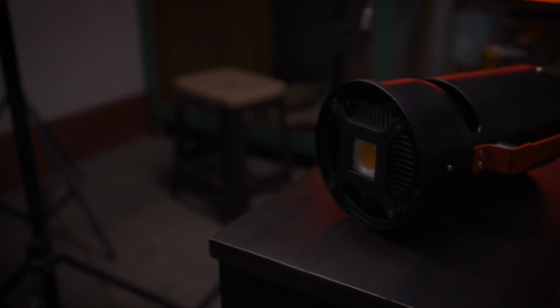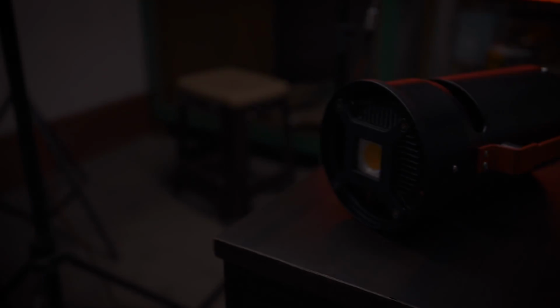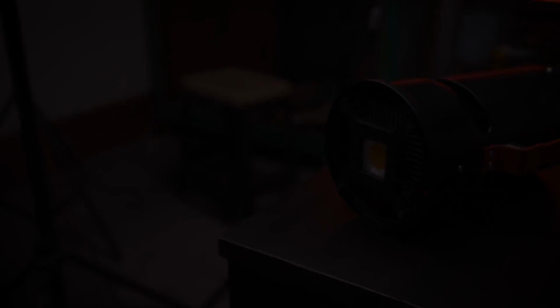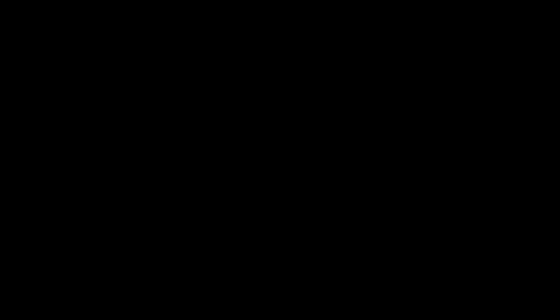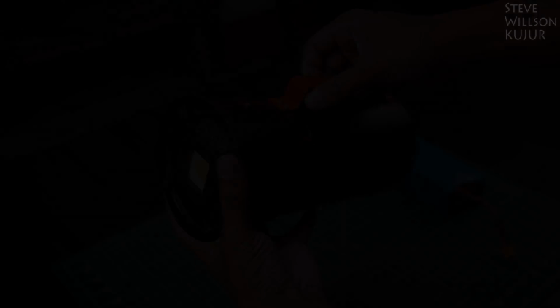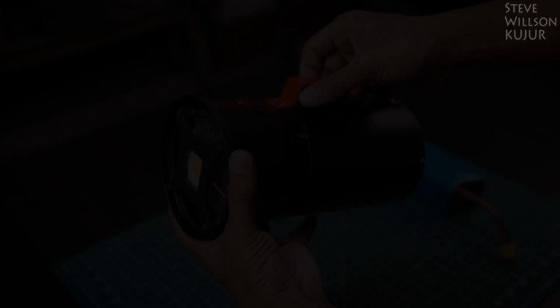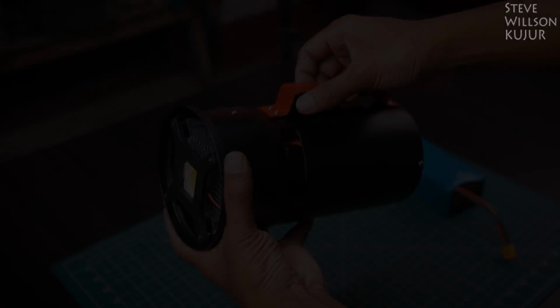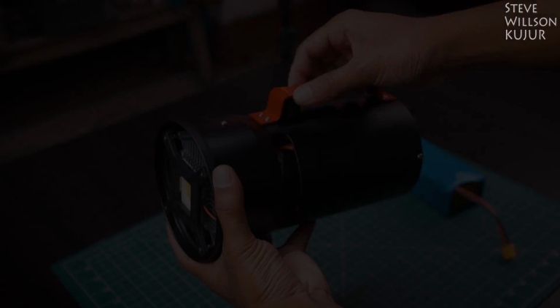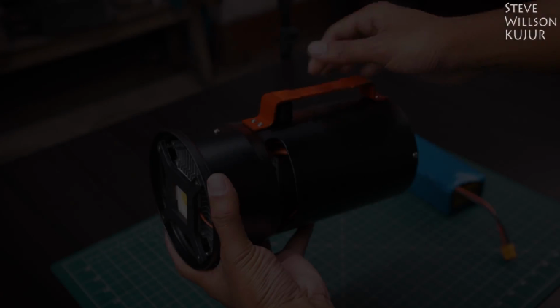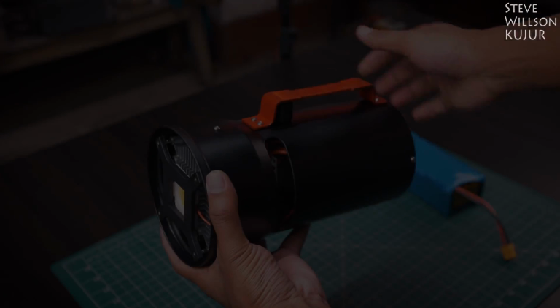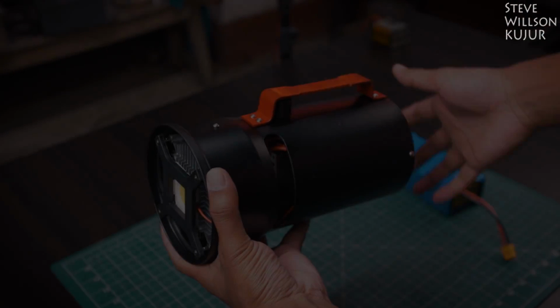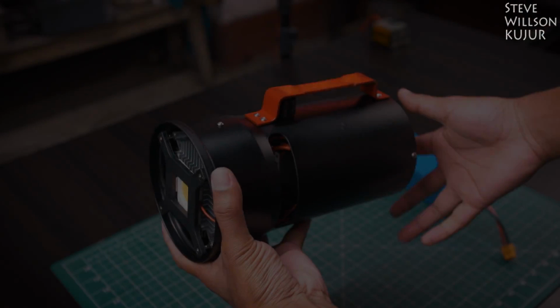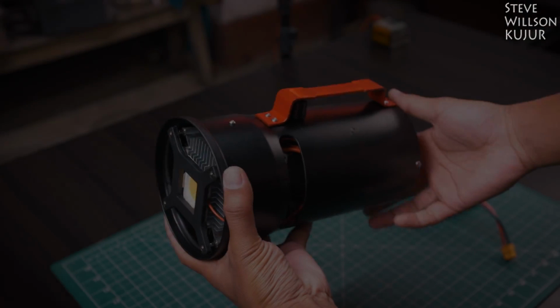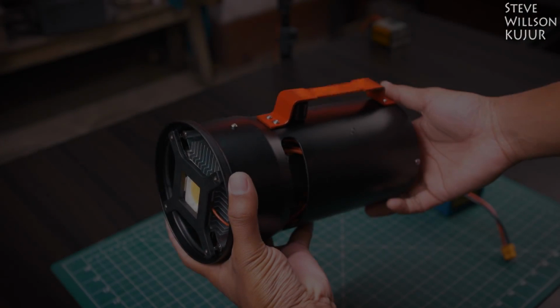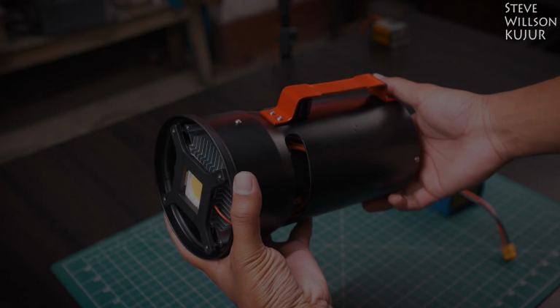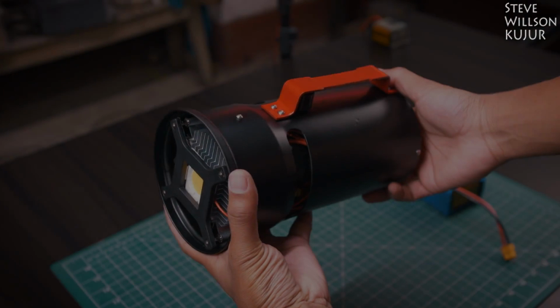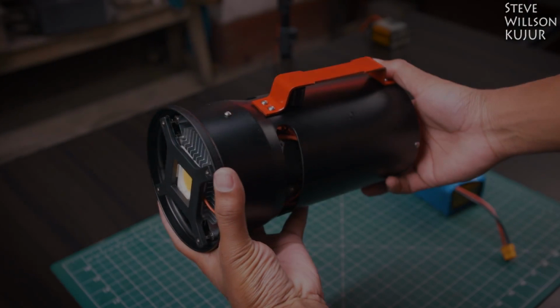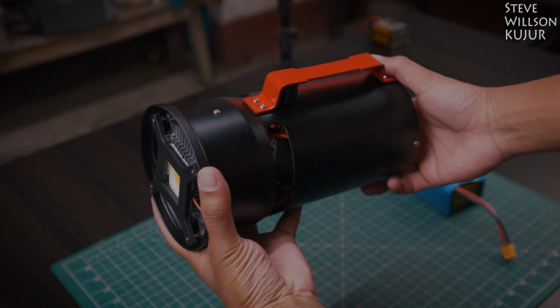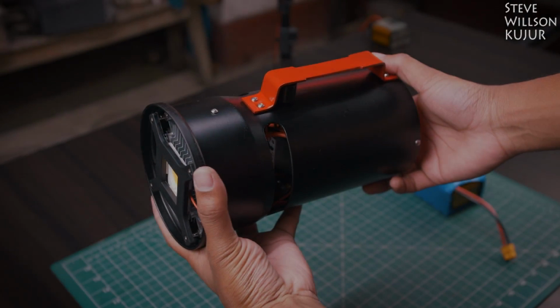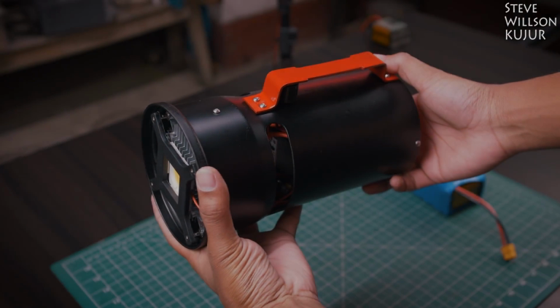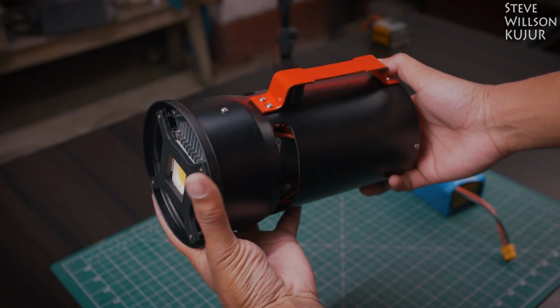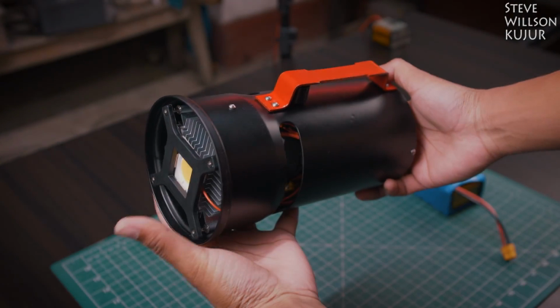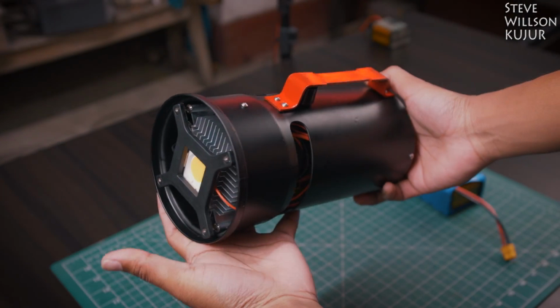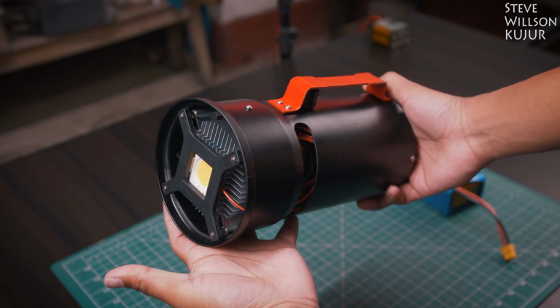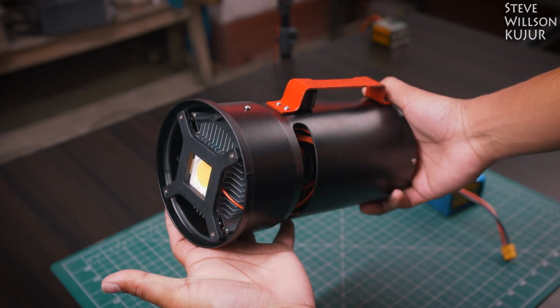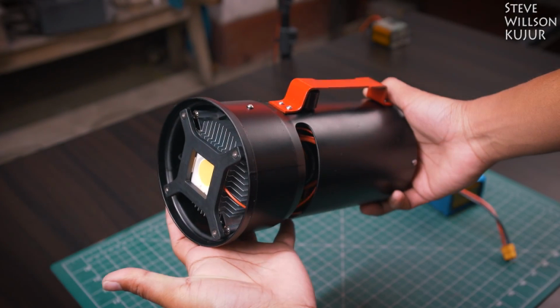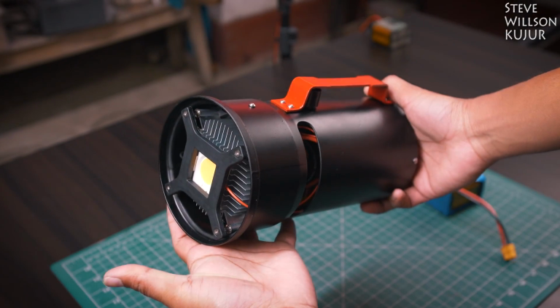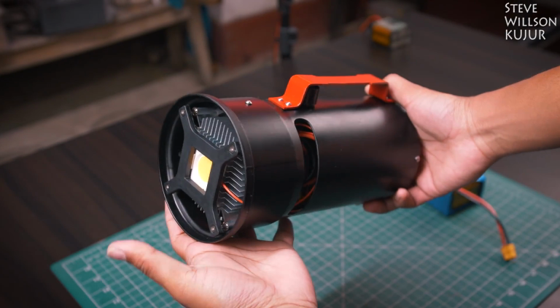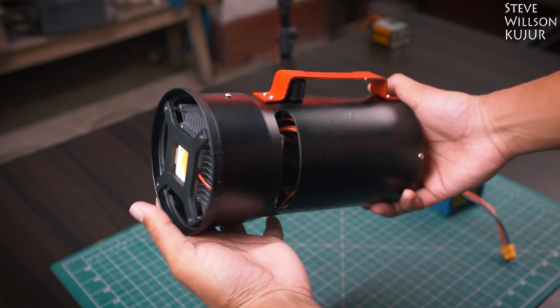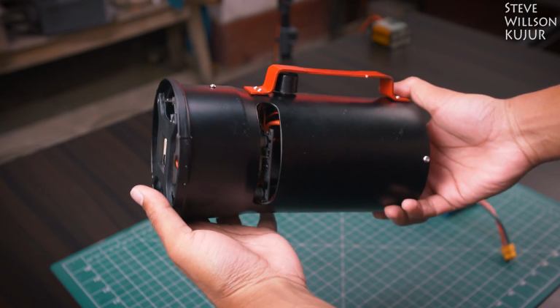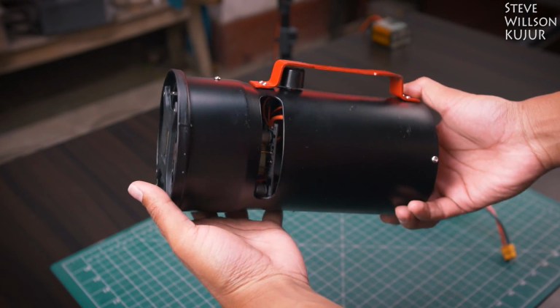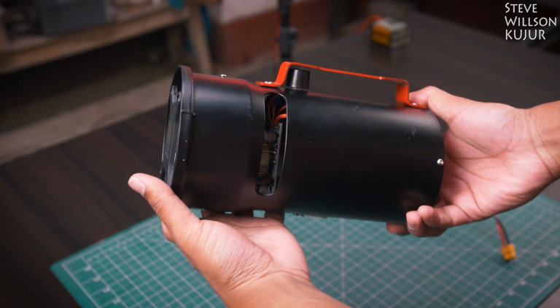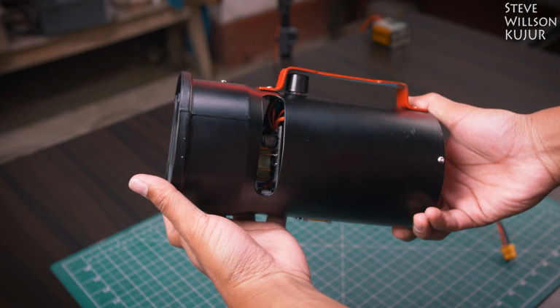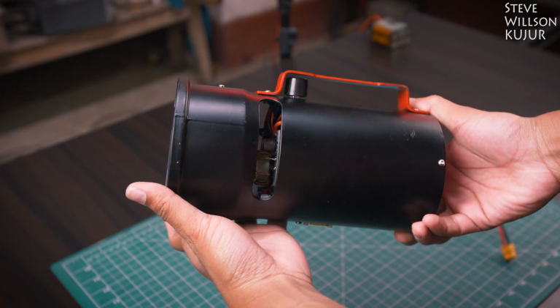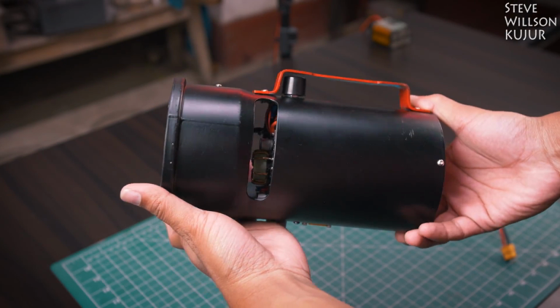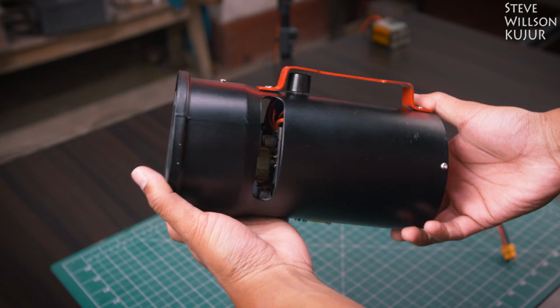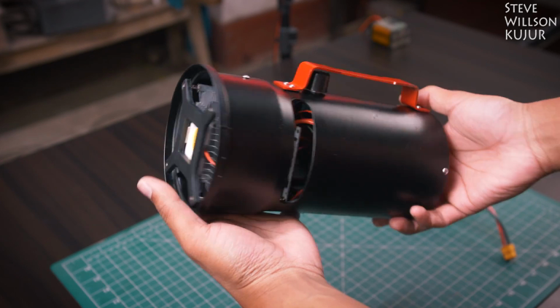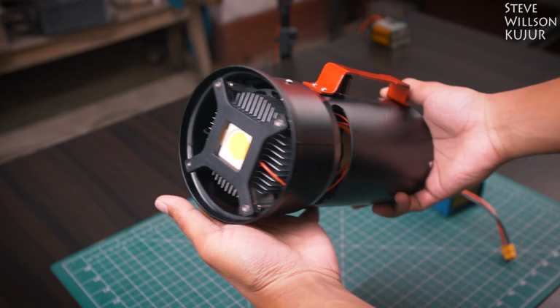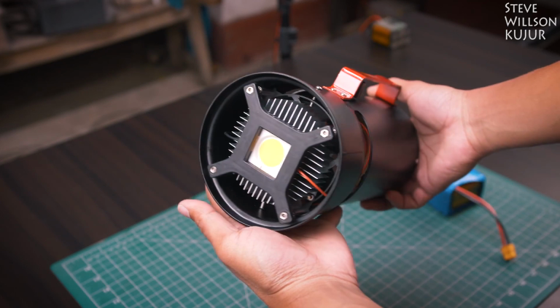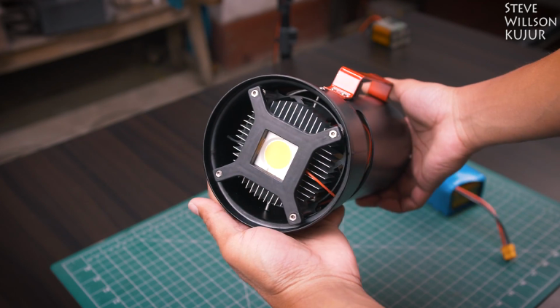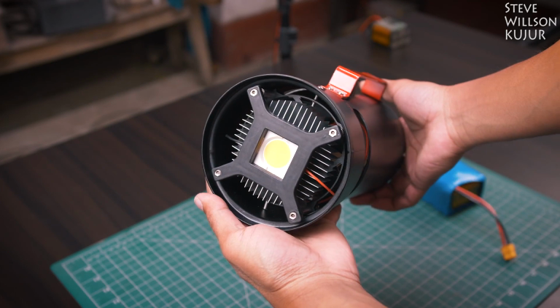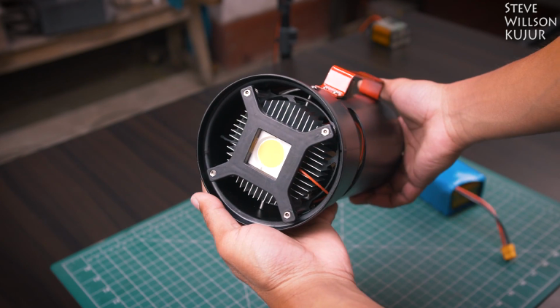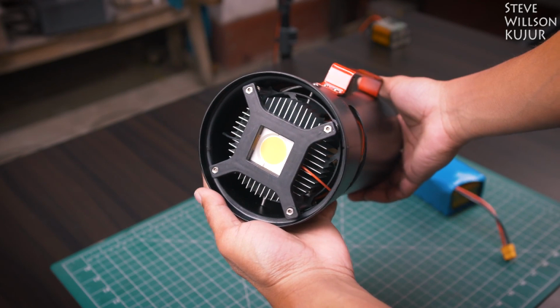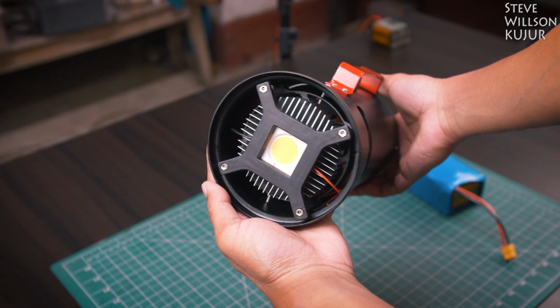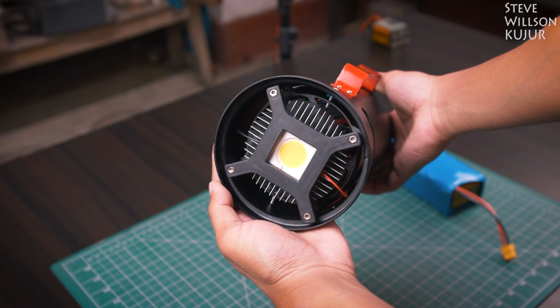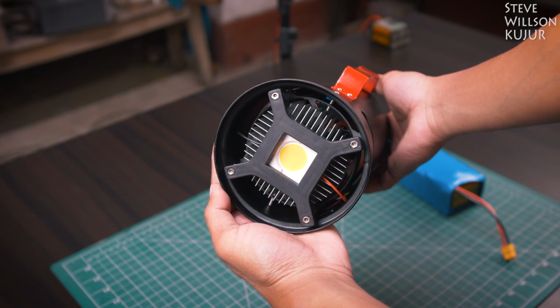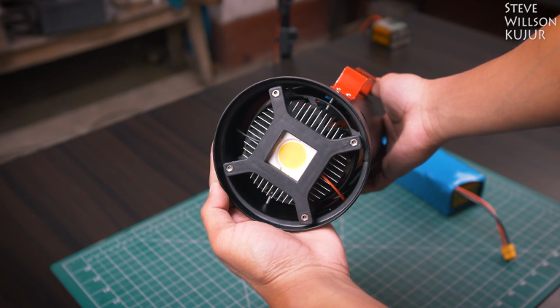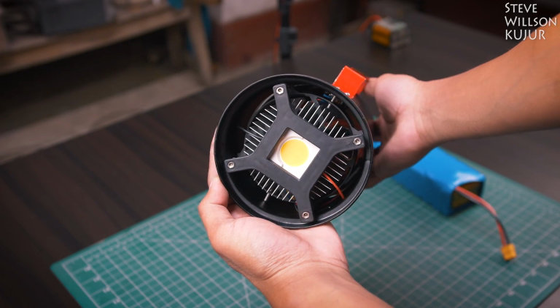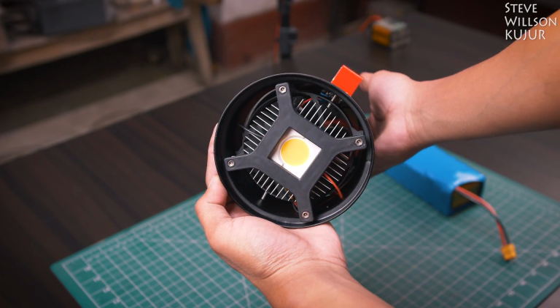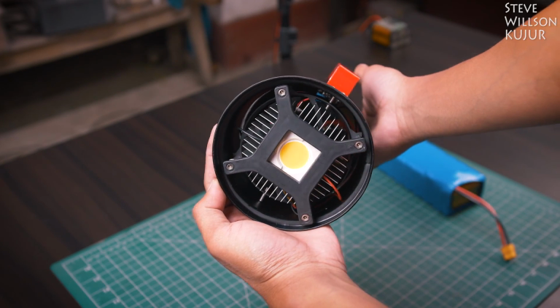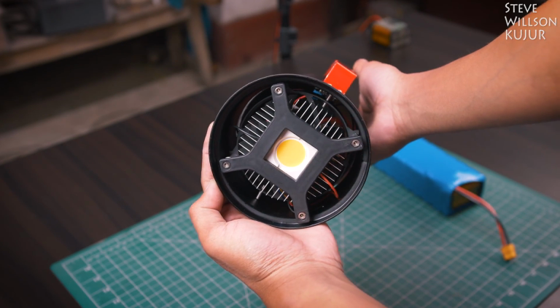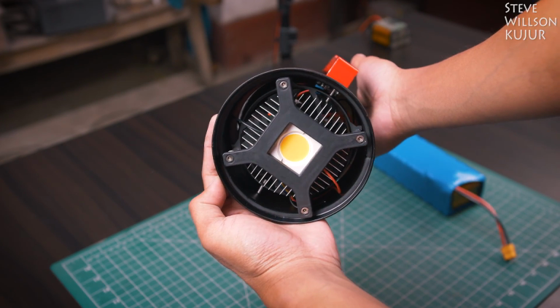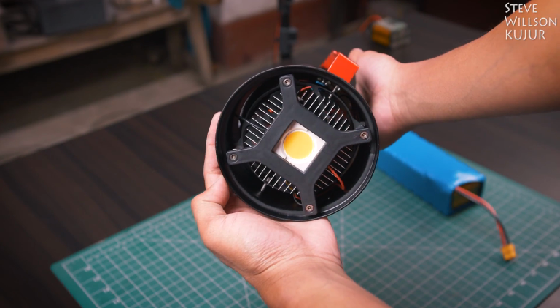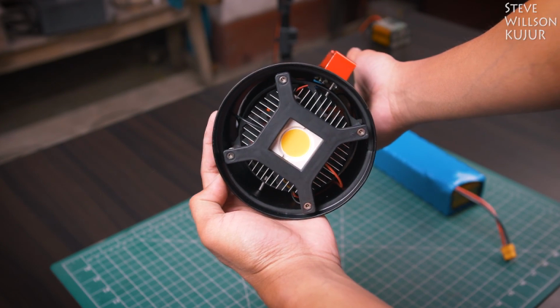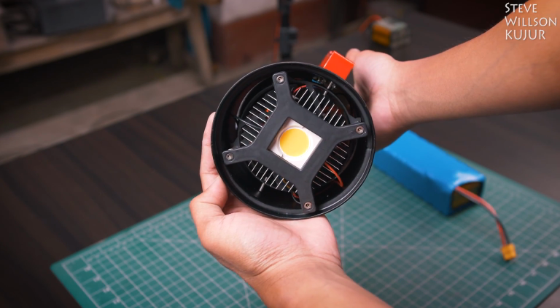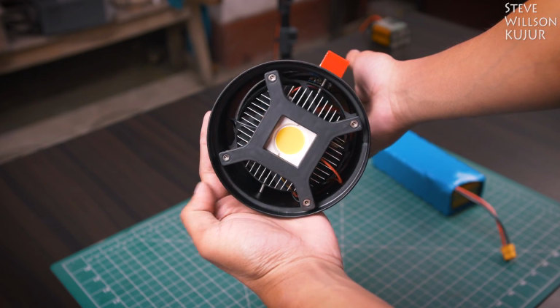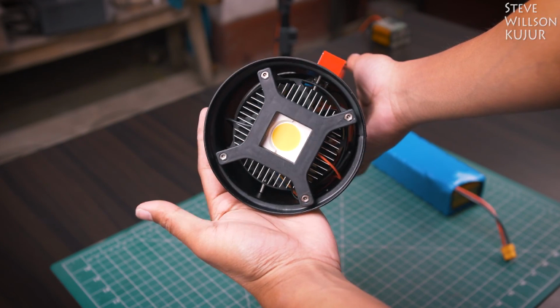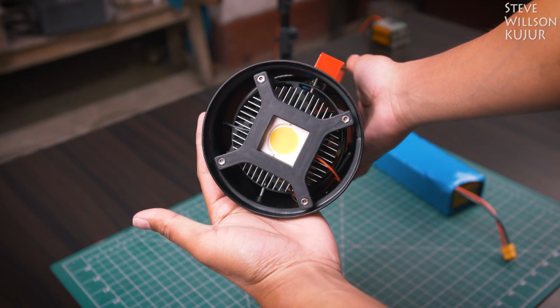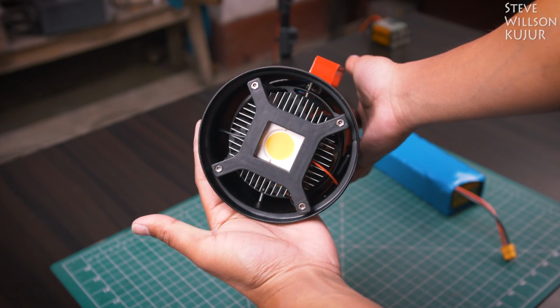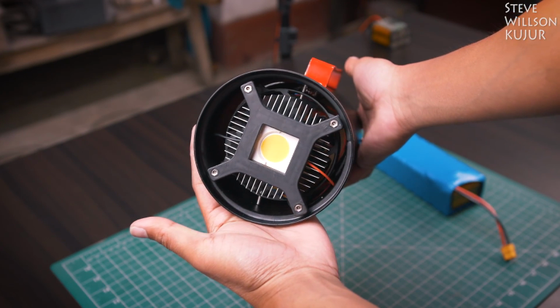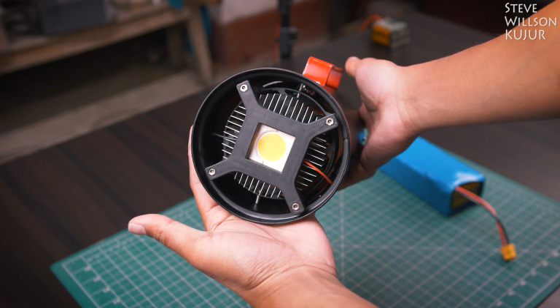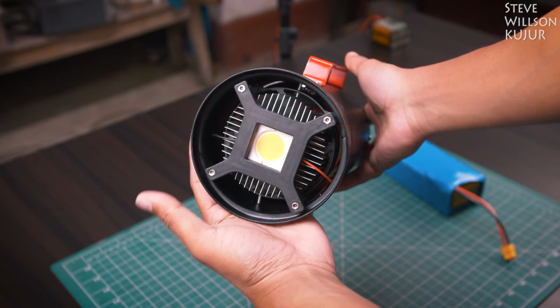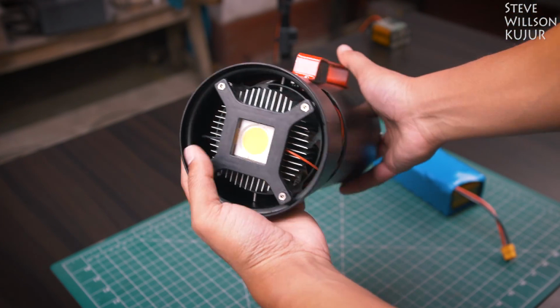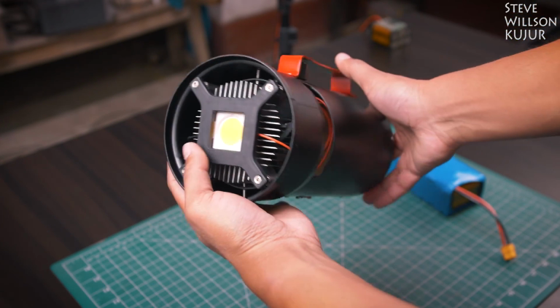Hello YouTube, Steve here. In this video, I'm gonna show how I built this 100W high CRI stereo light.